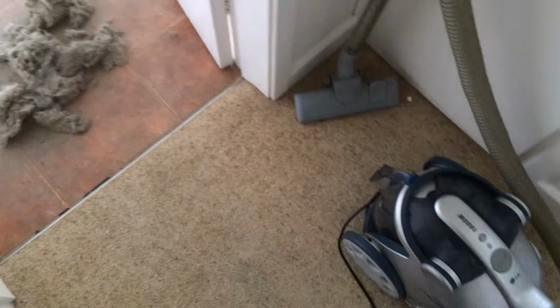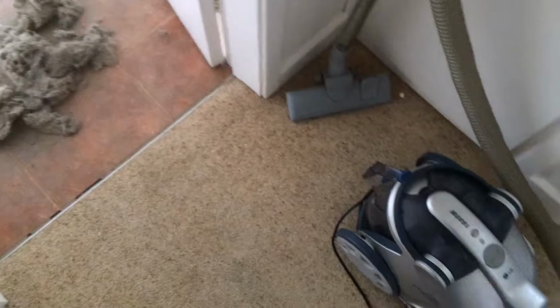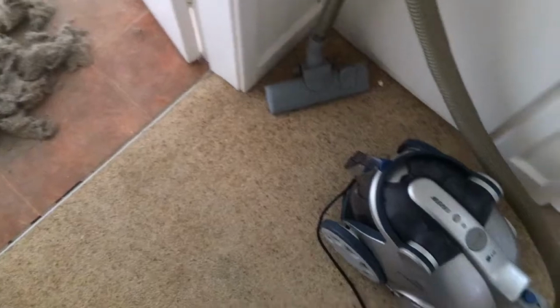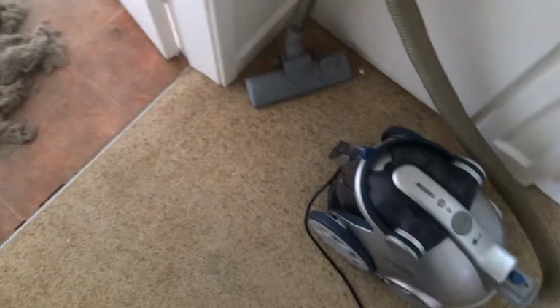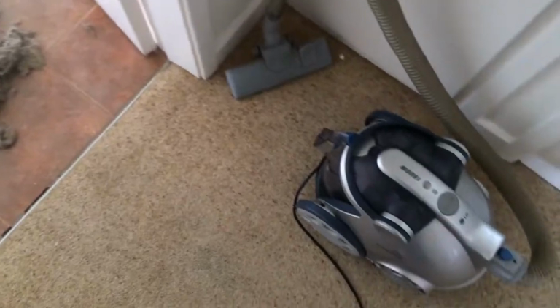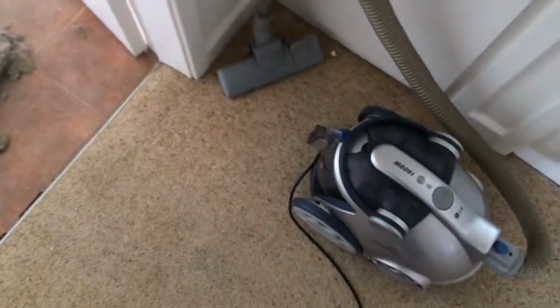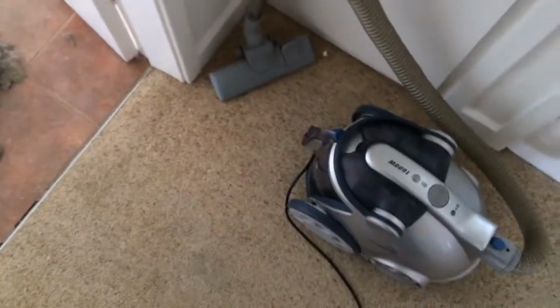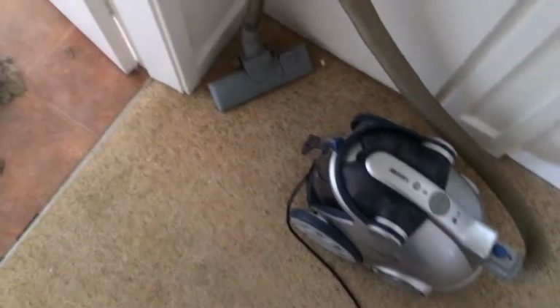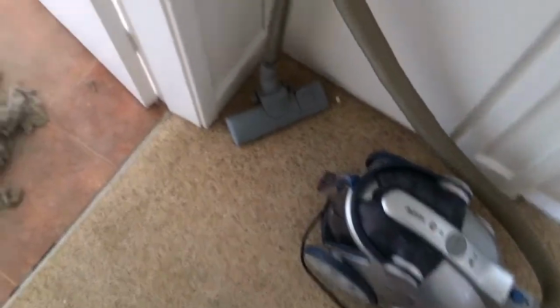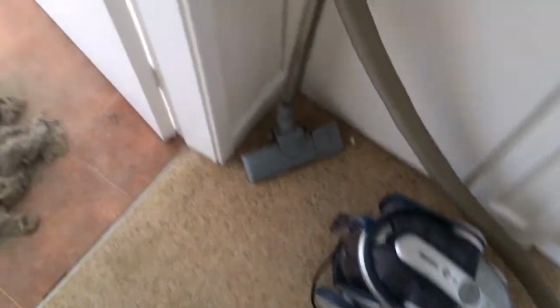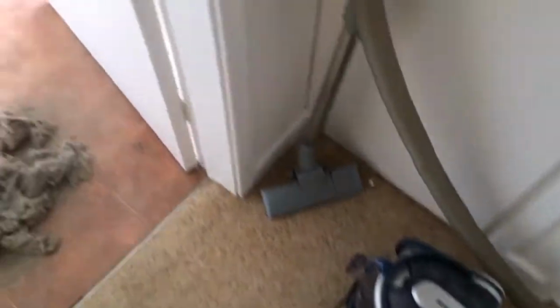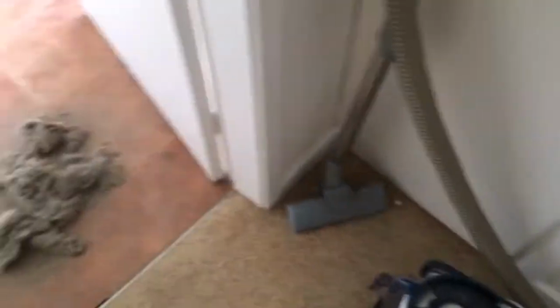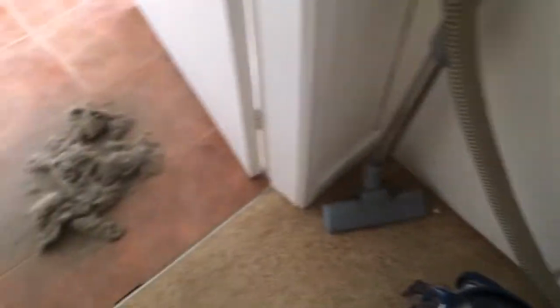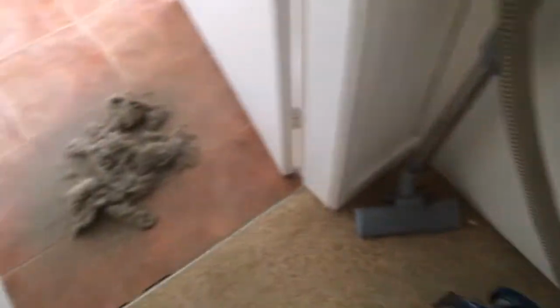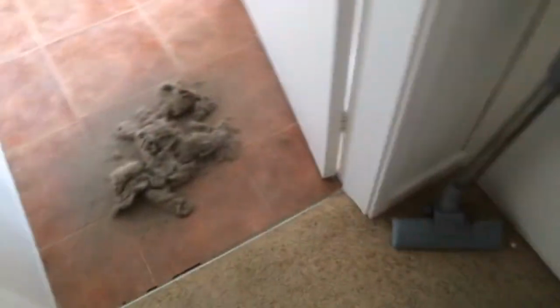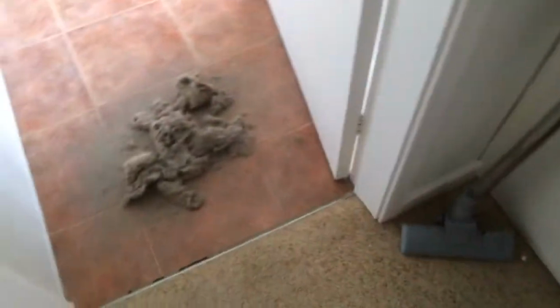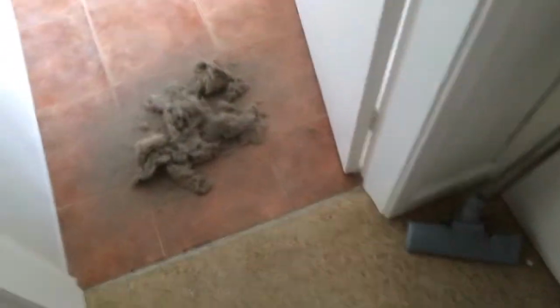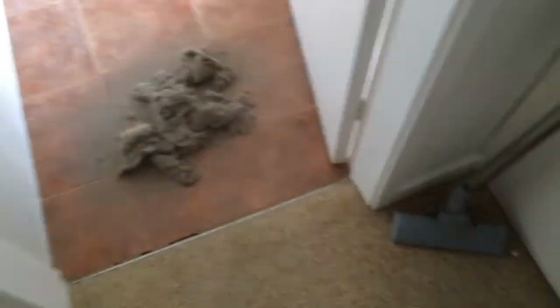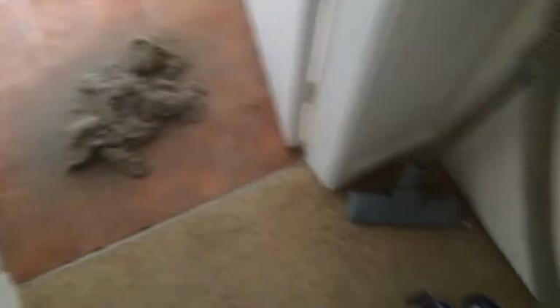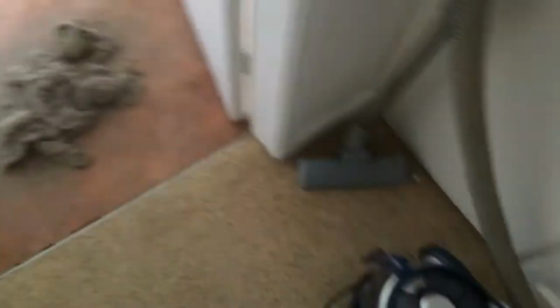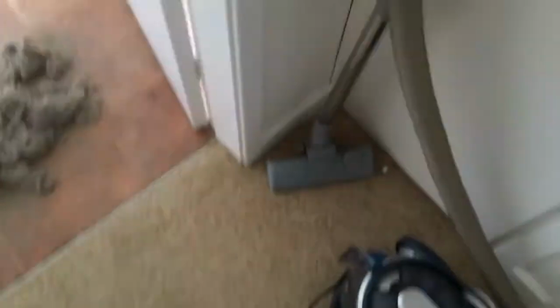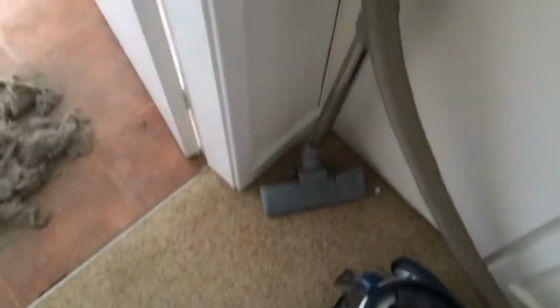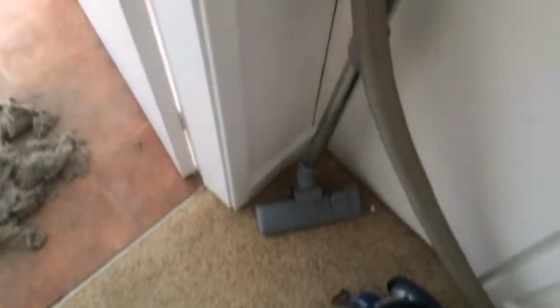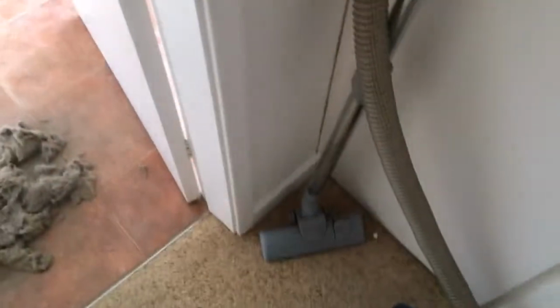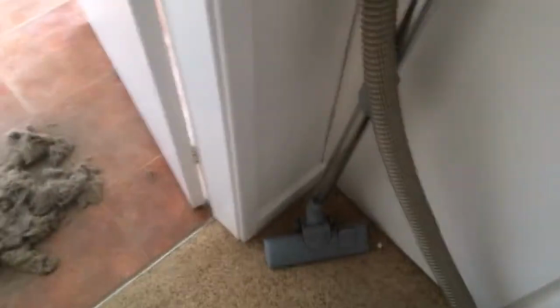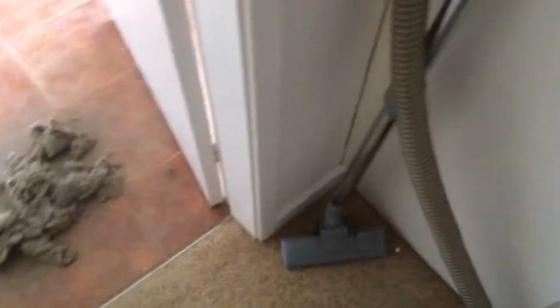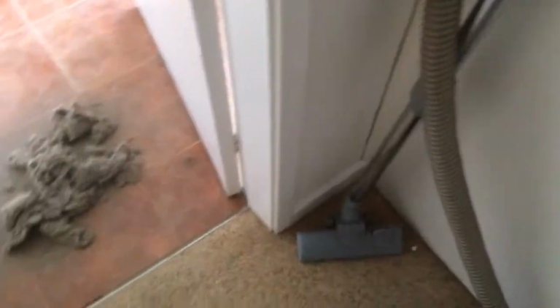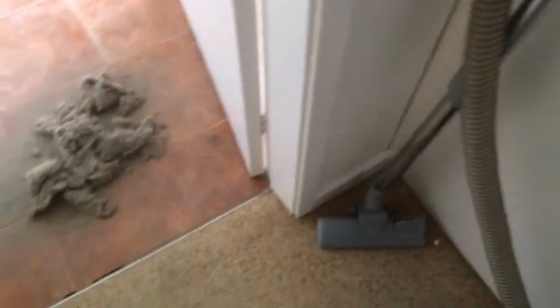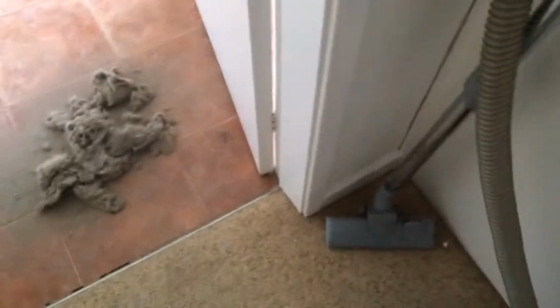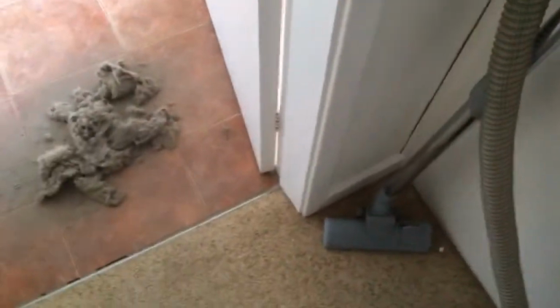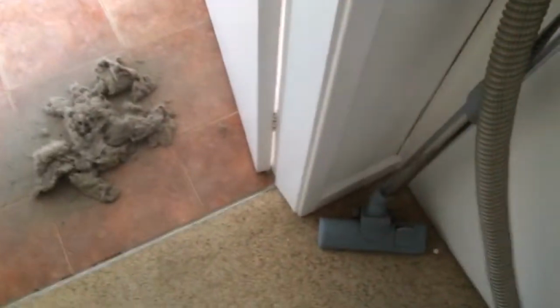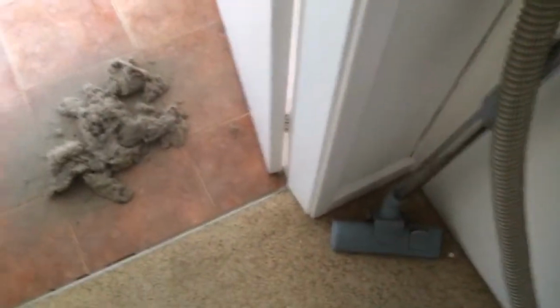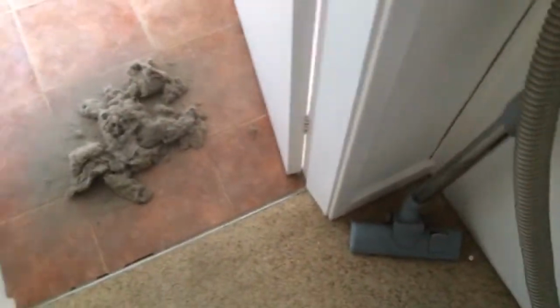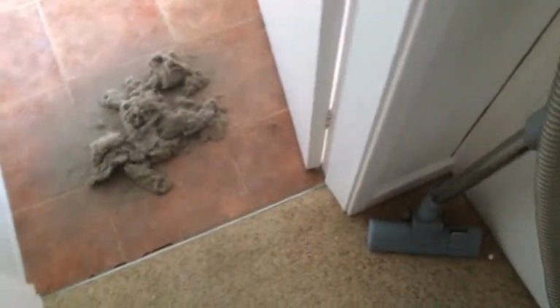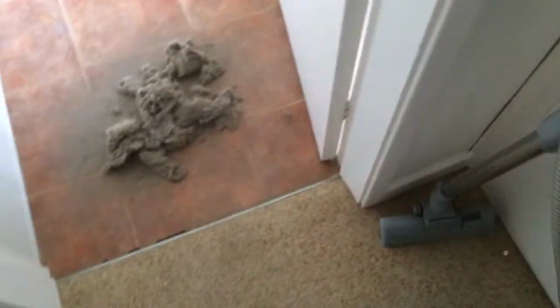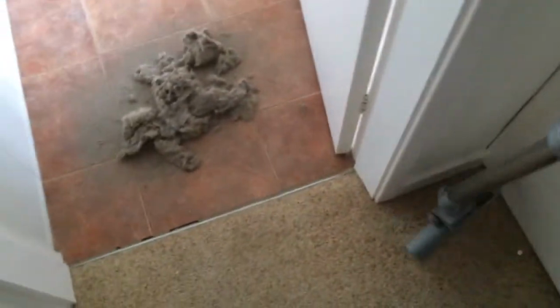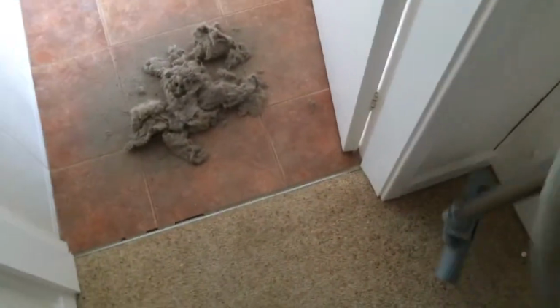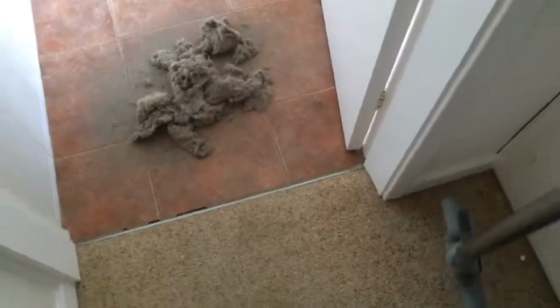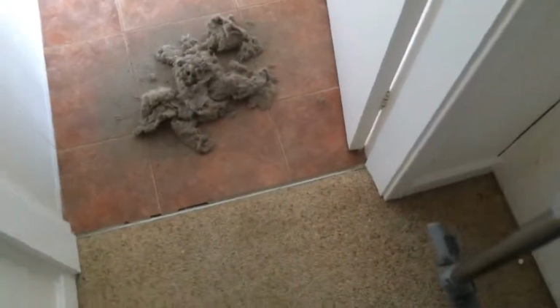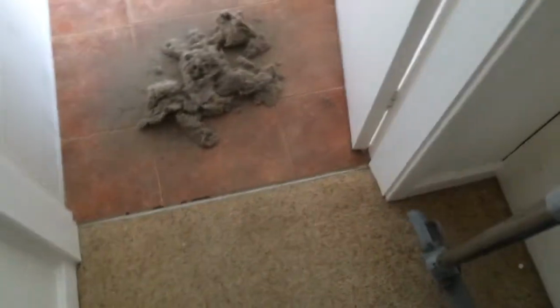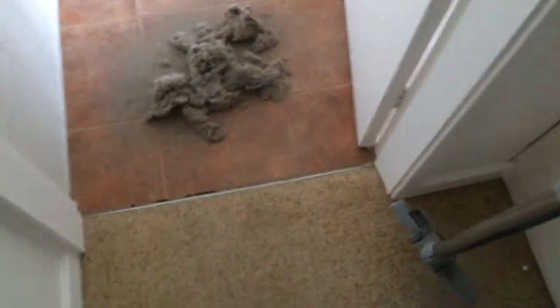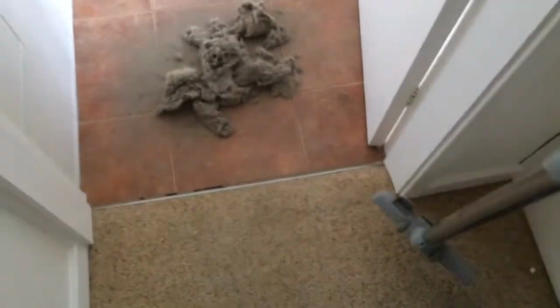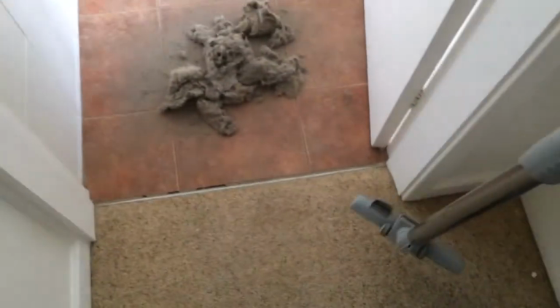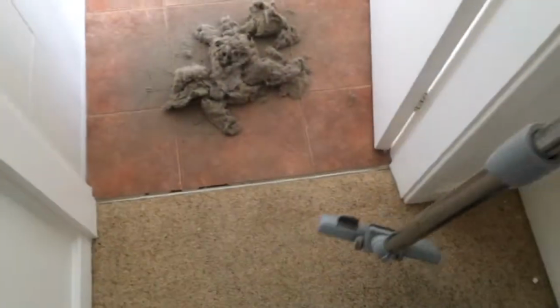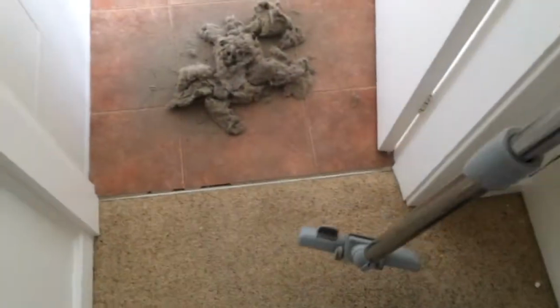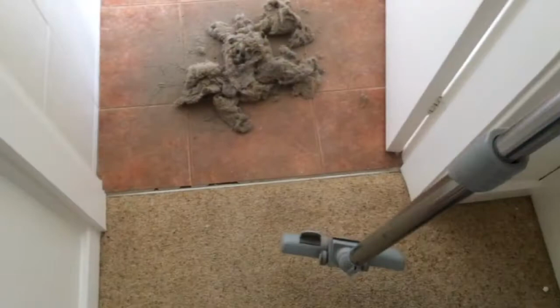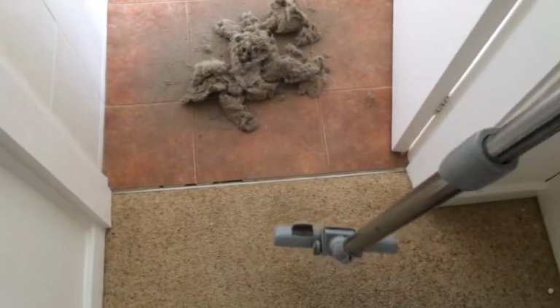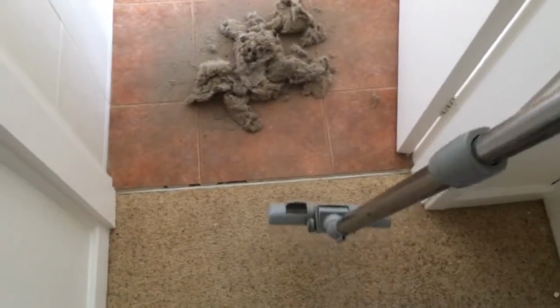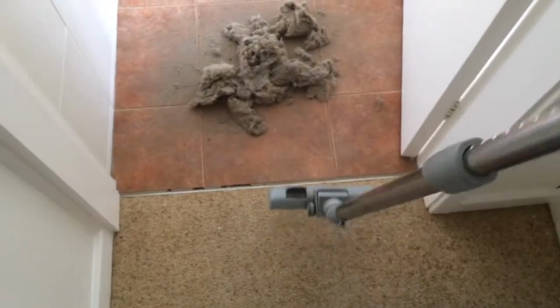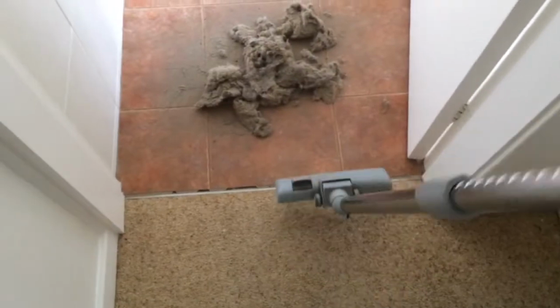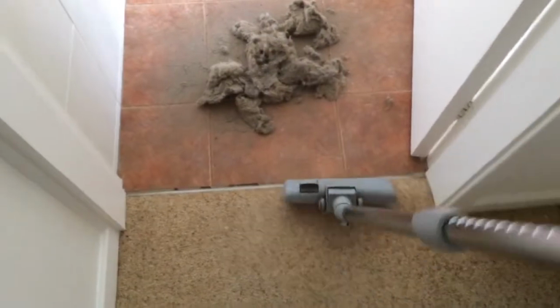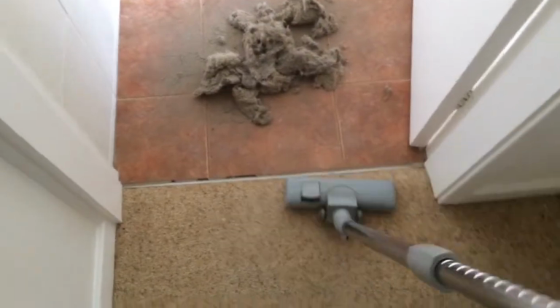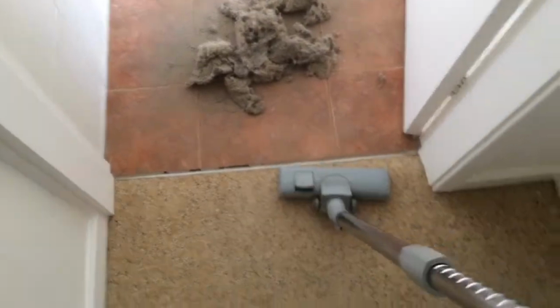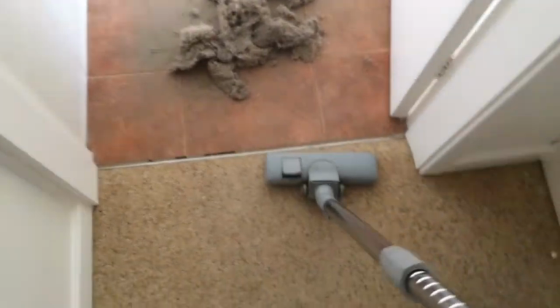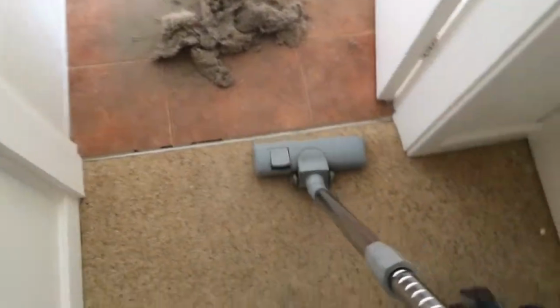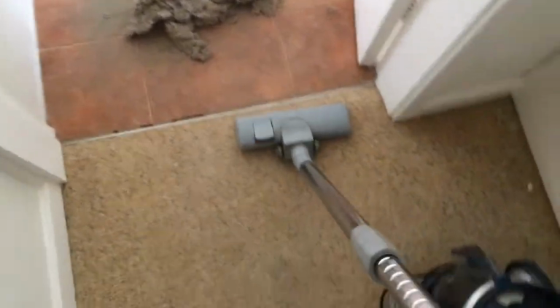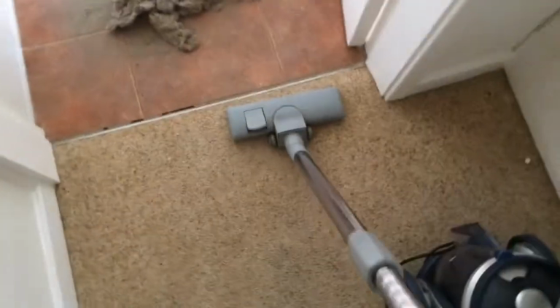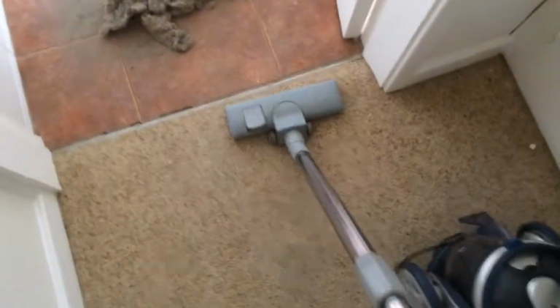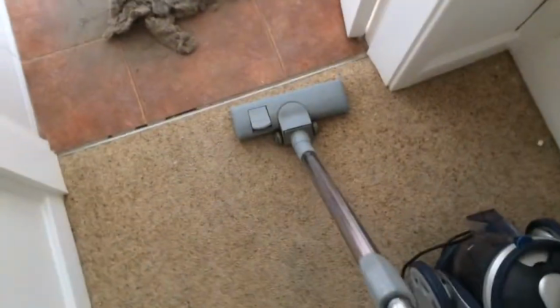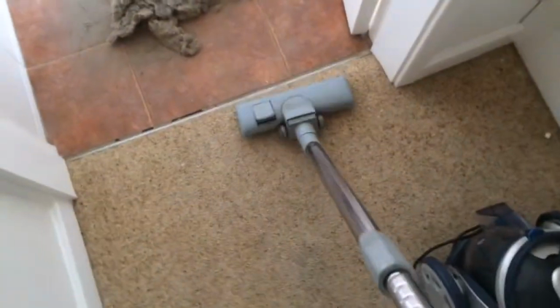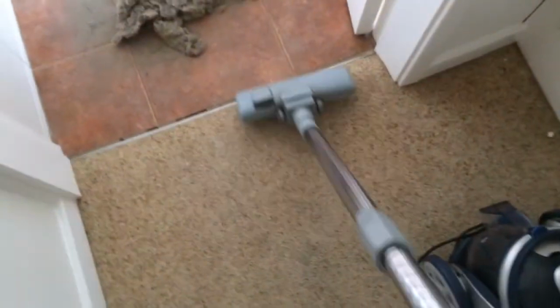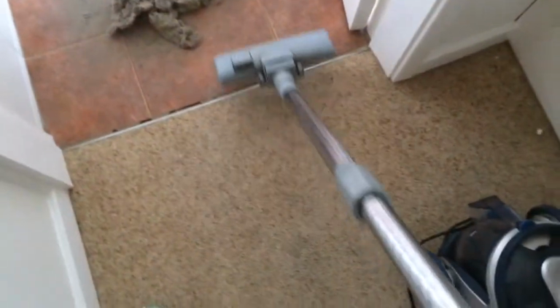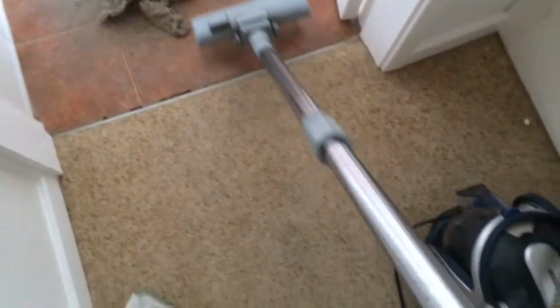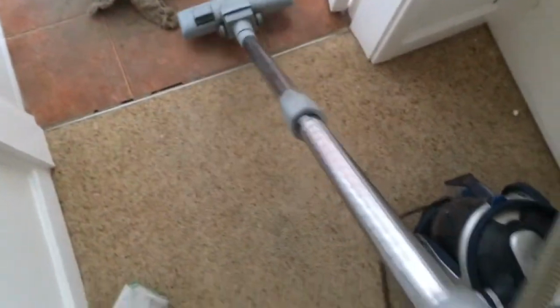Right, so let's see how well this LG vacuum cleaner can pick up everything that the C-wire picked up.